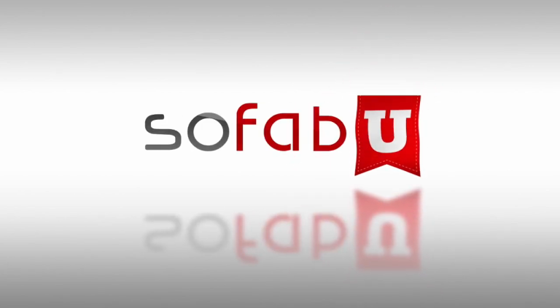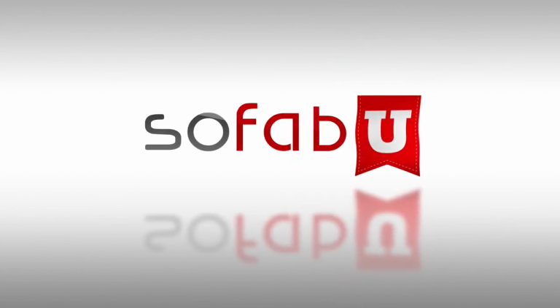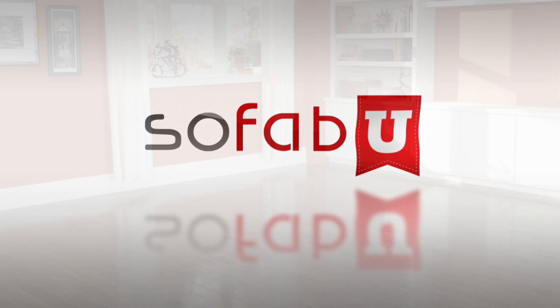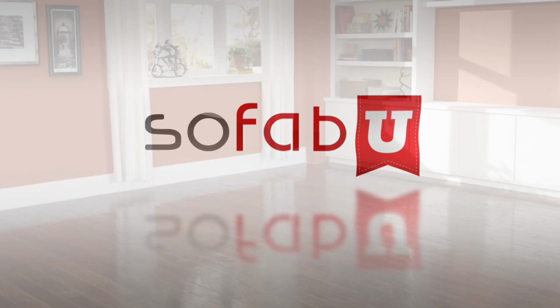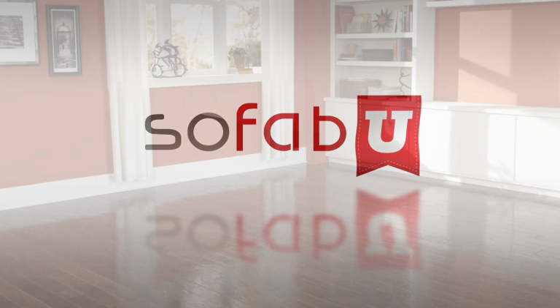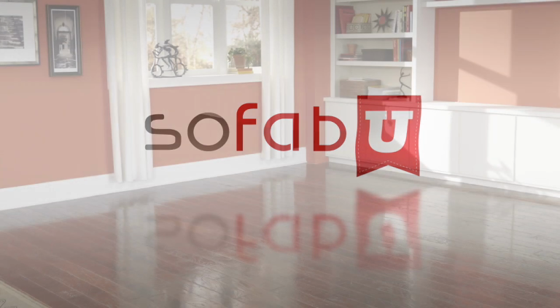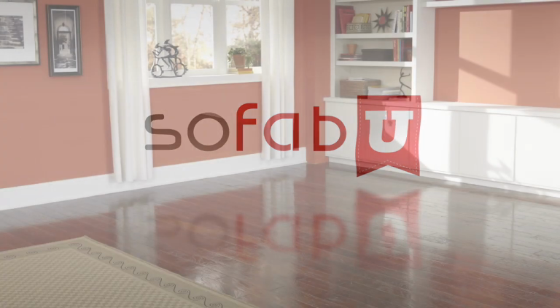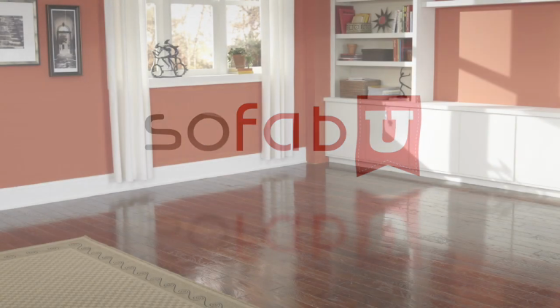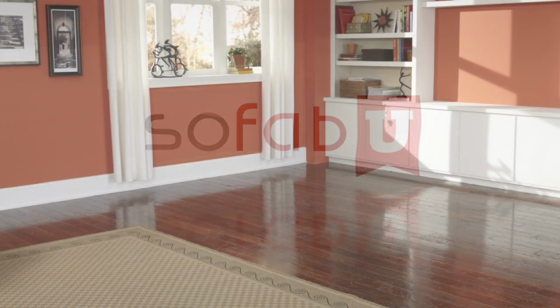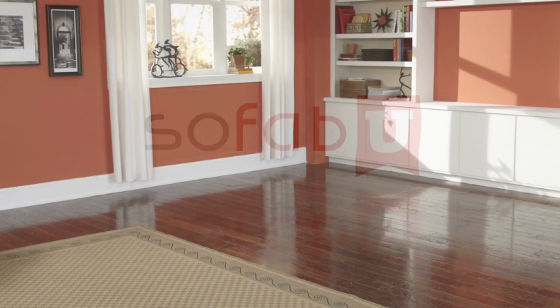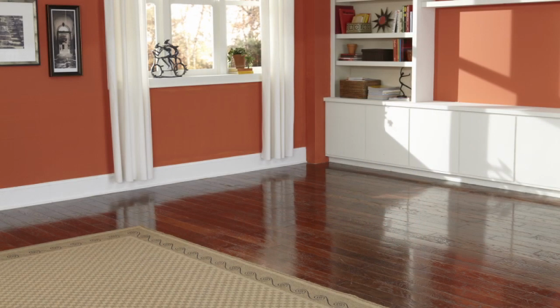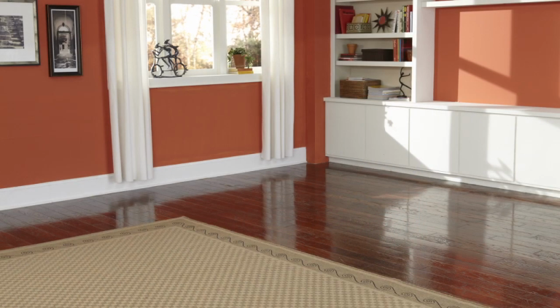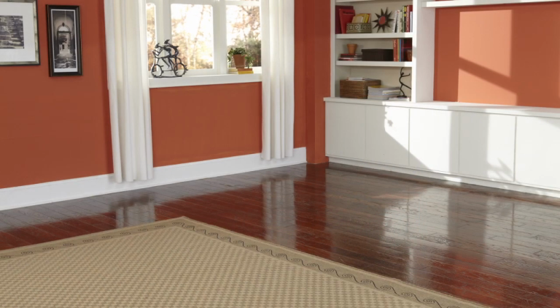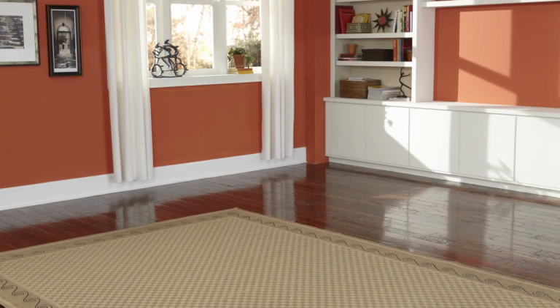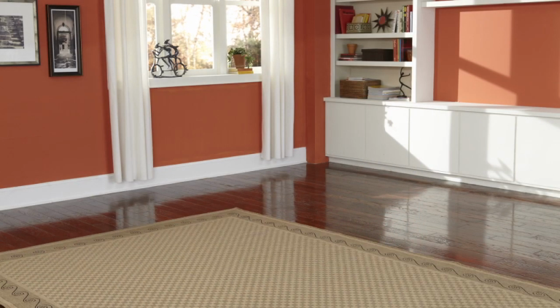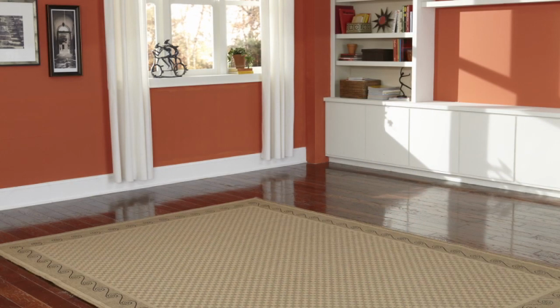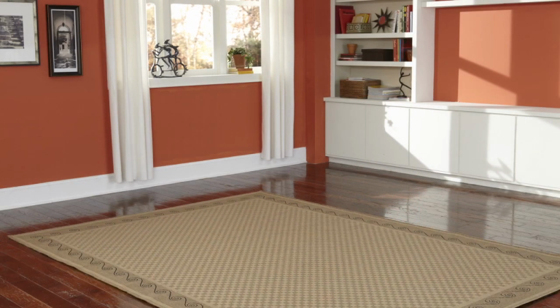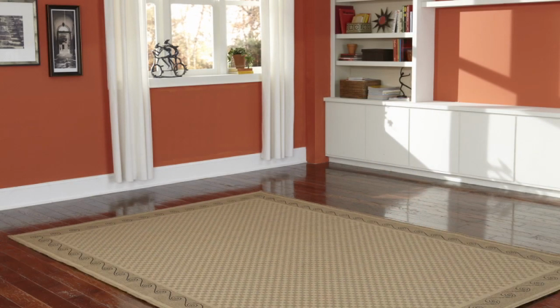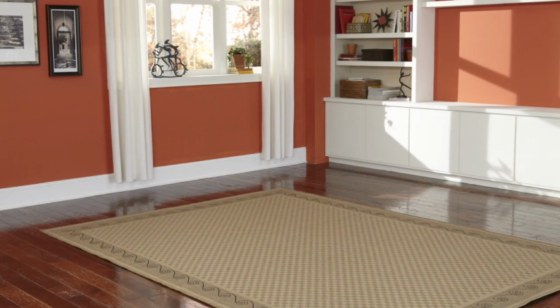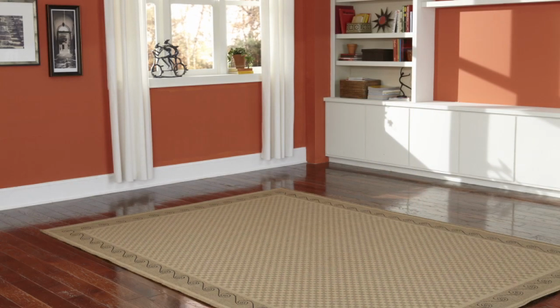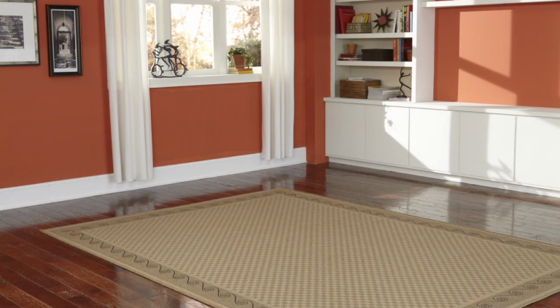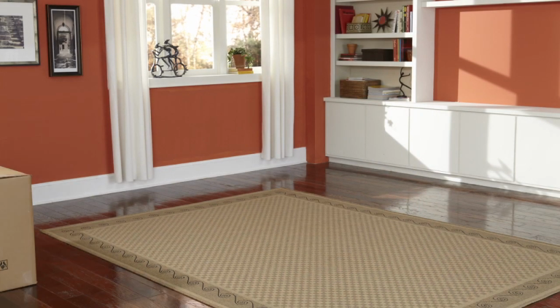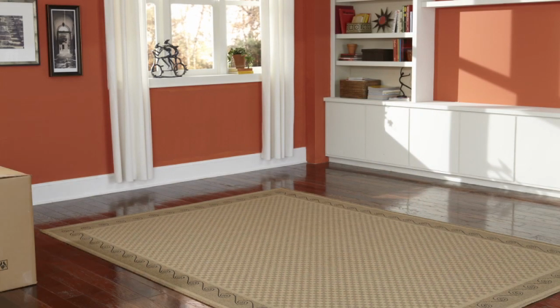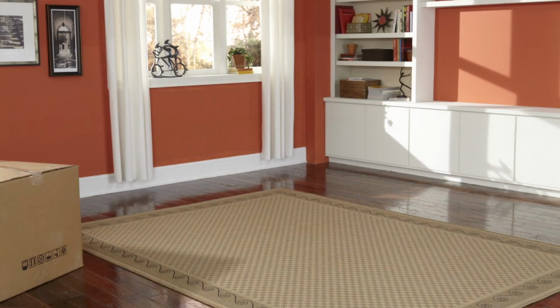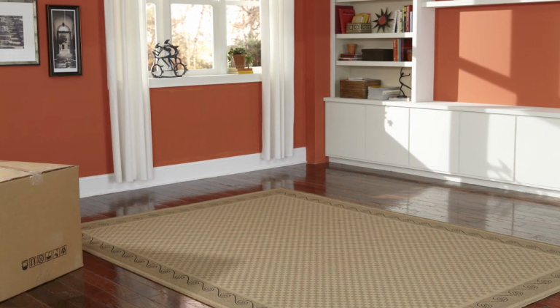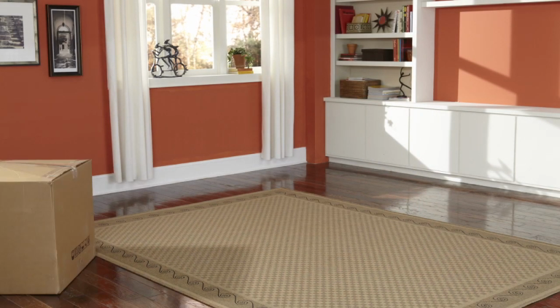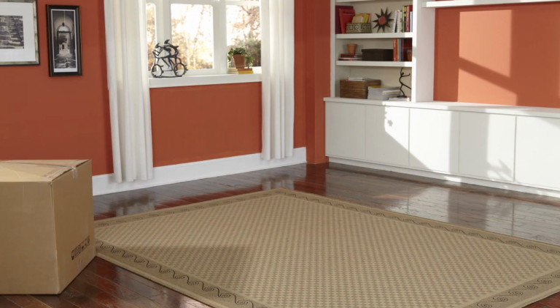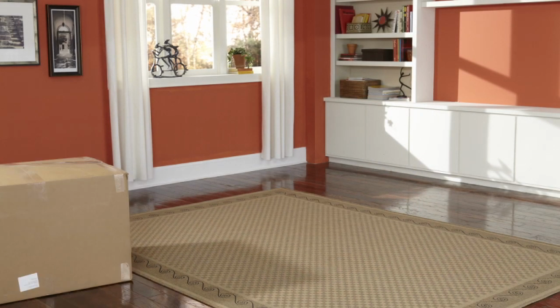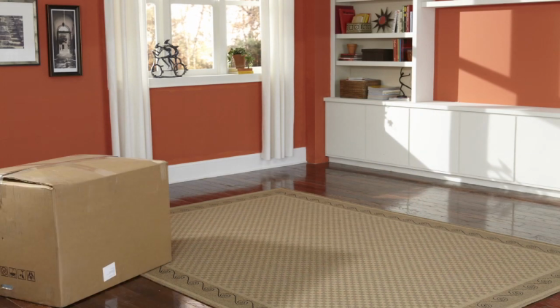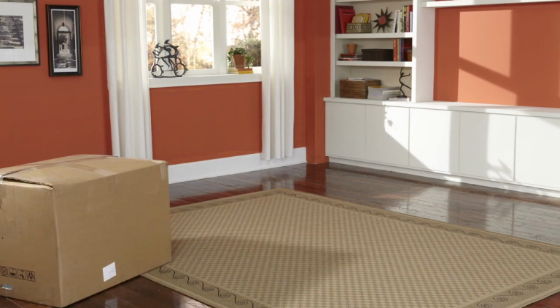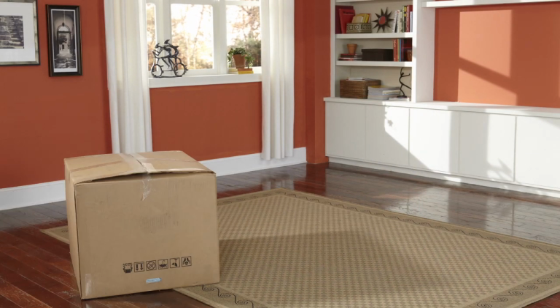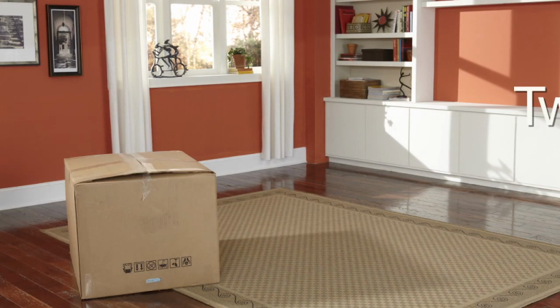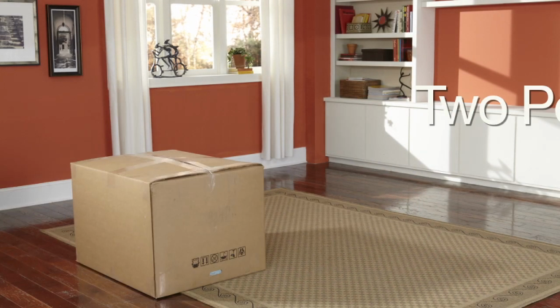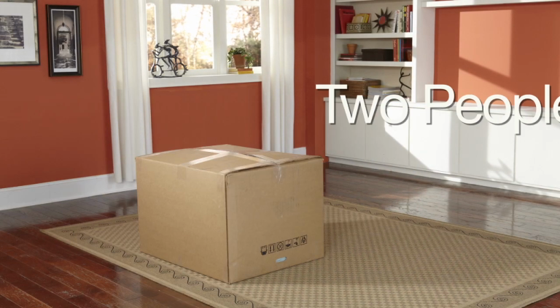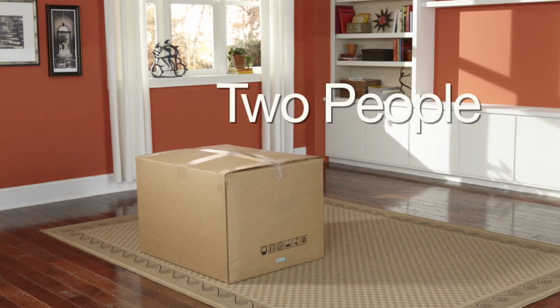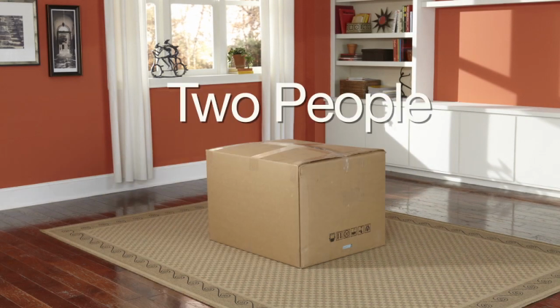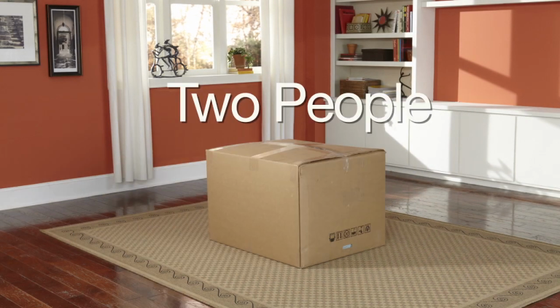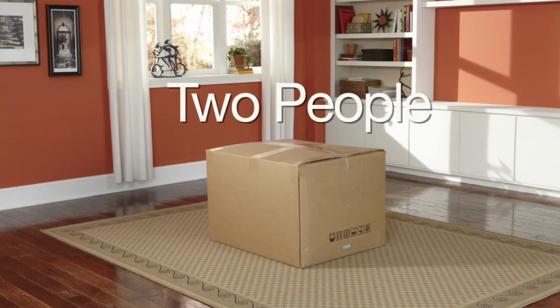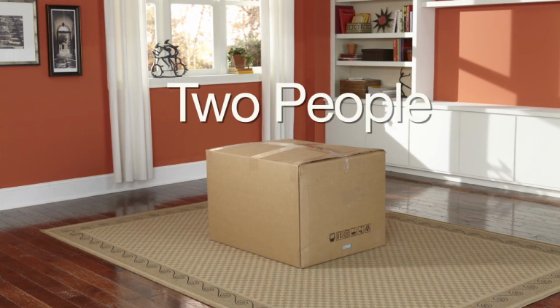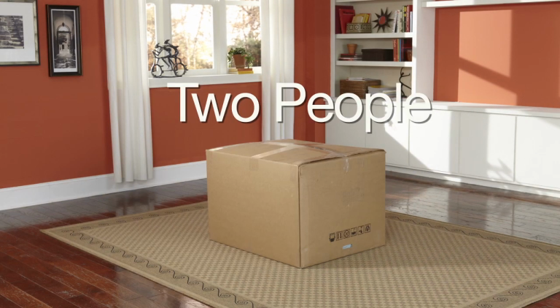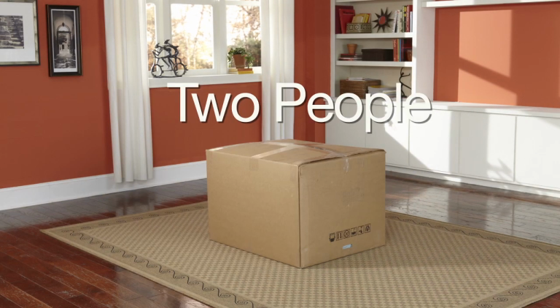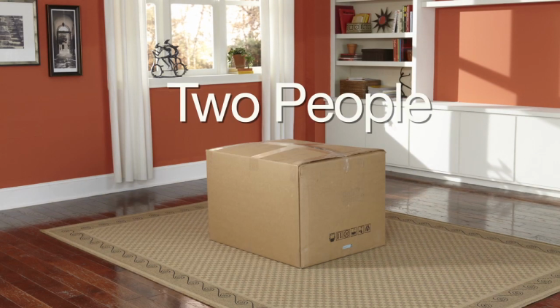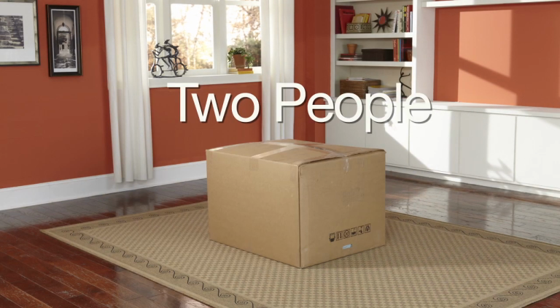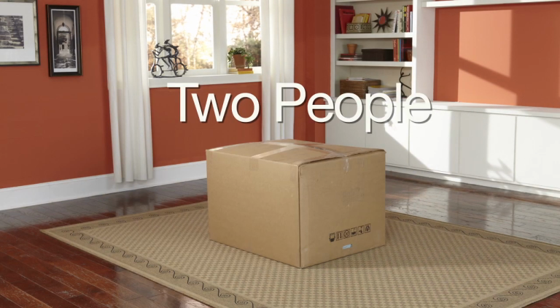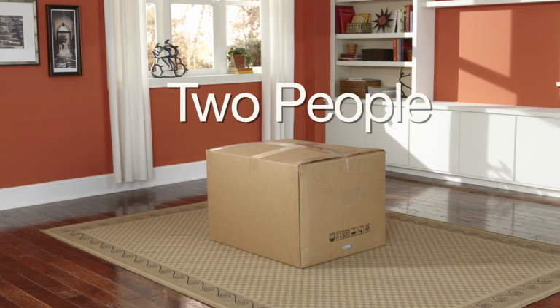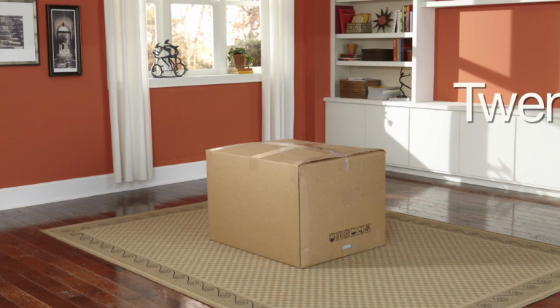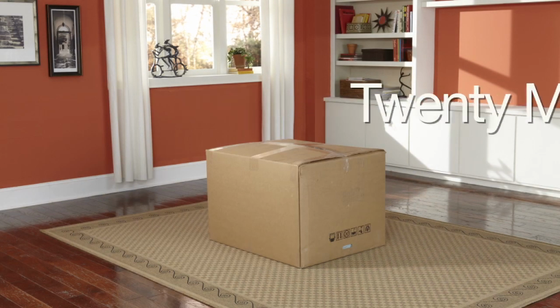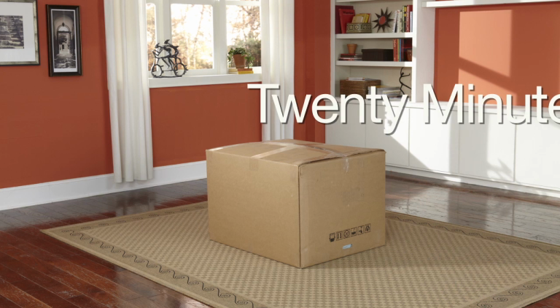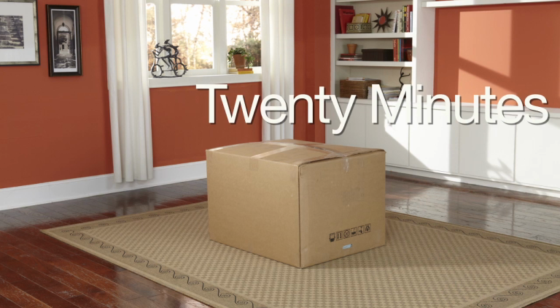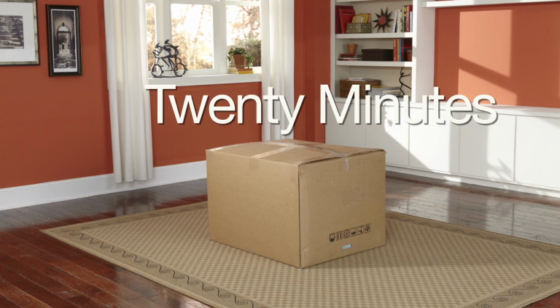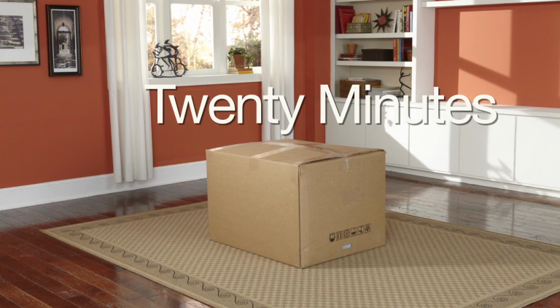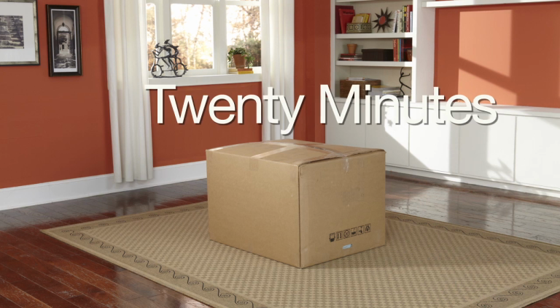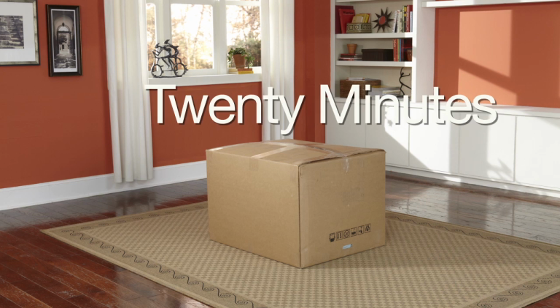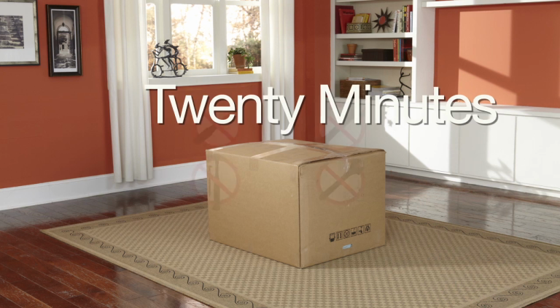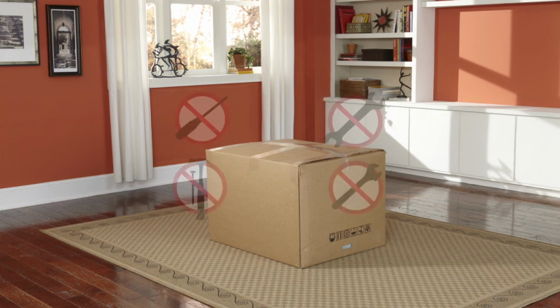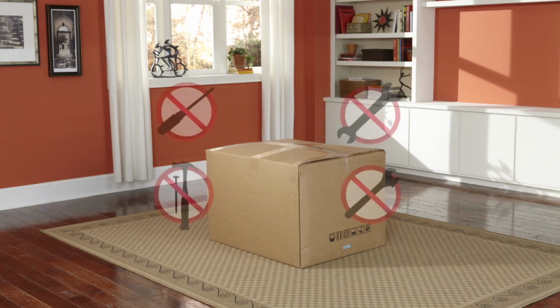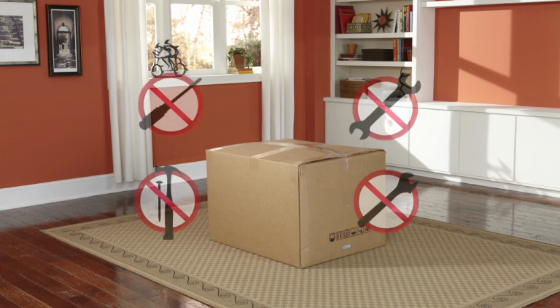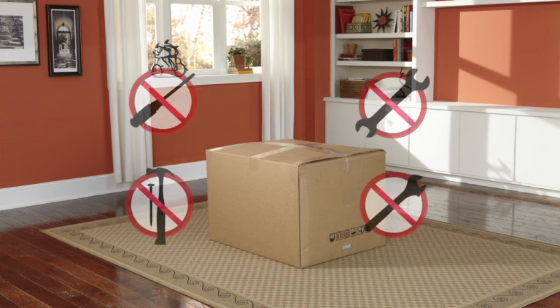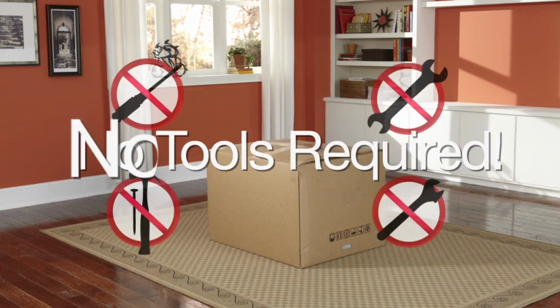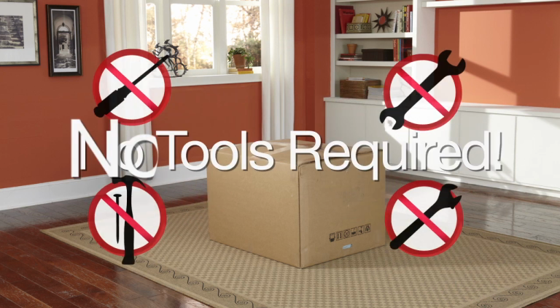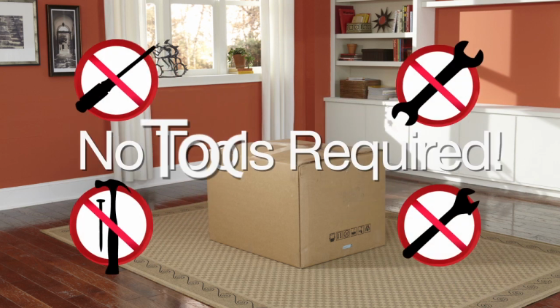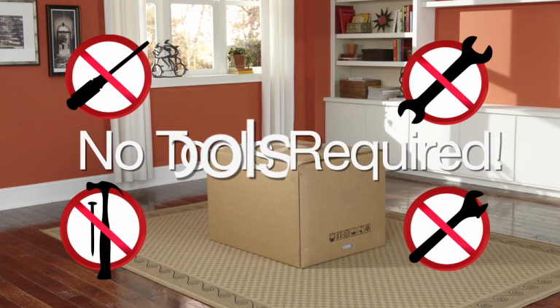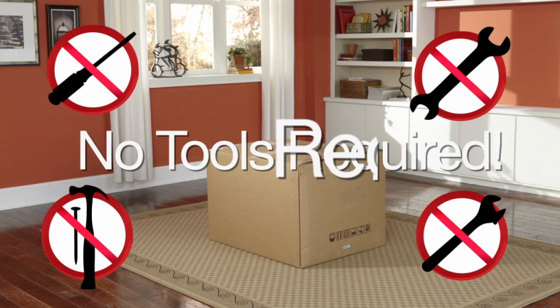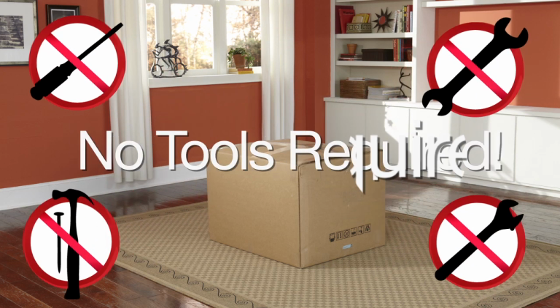Your new sofa has arrived. Let's put it together. All you need are 2 people and 20 minutes. No tools required.